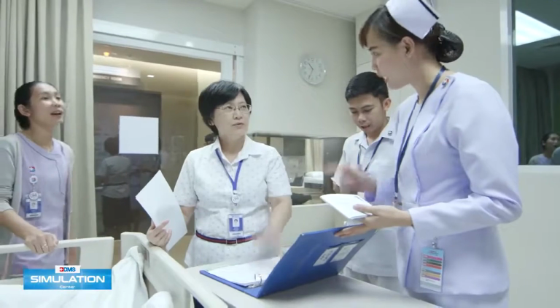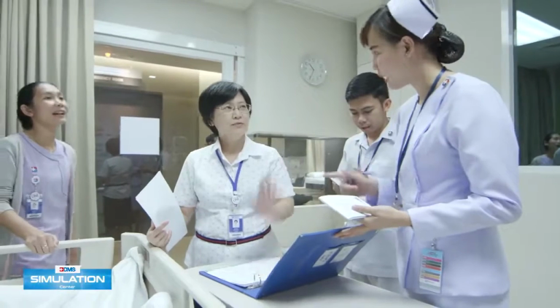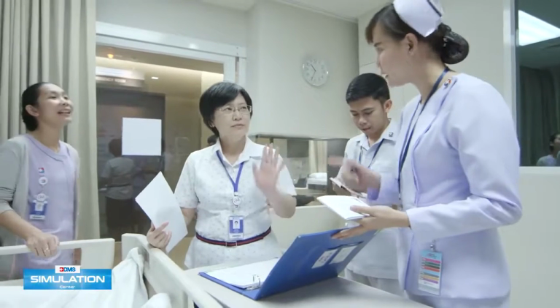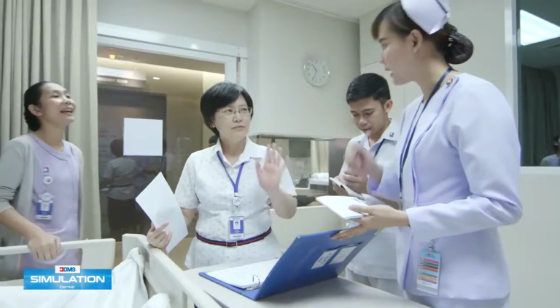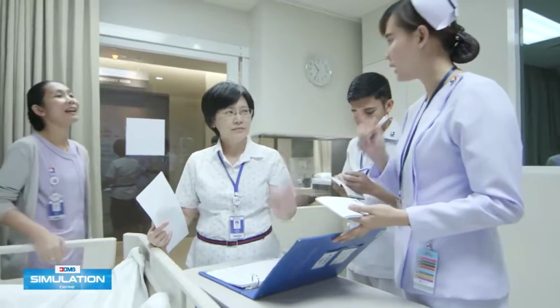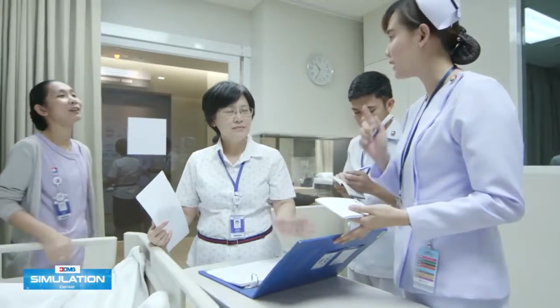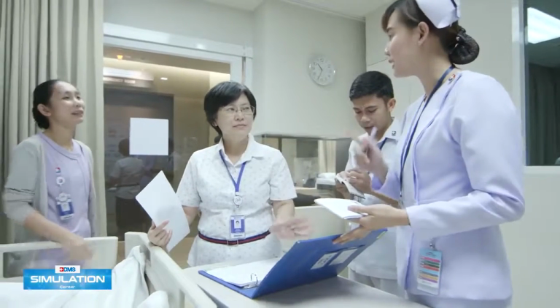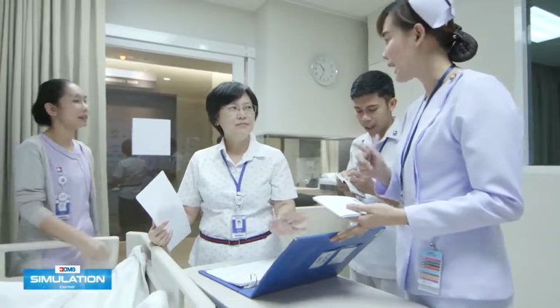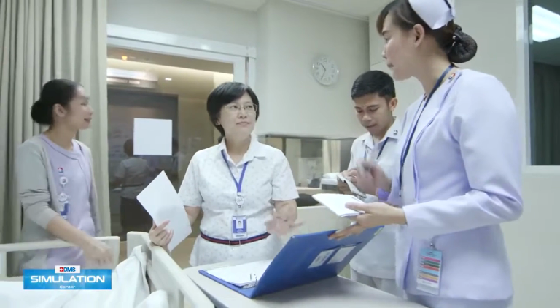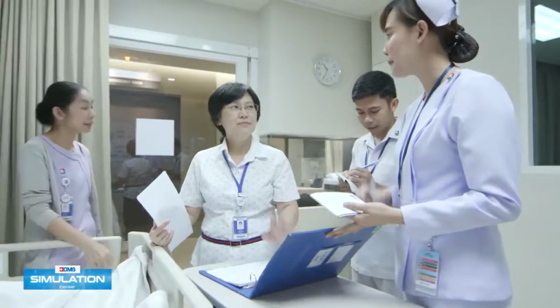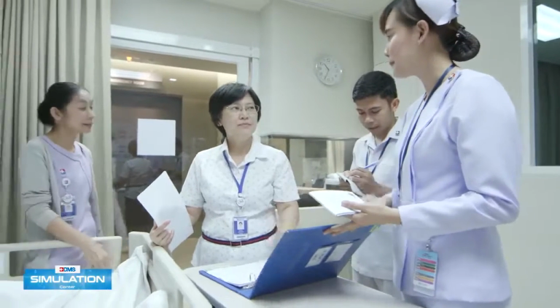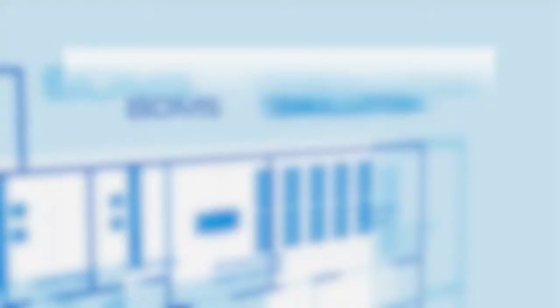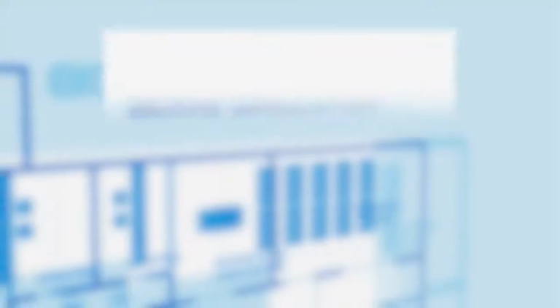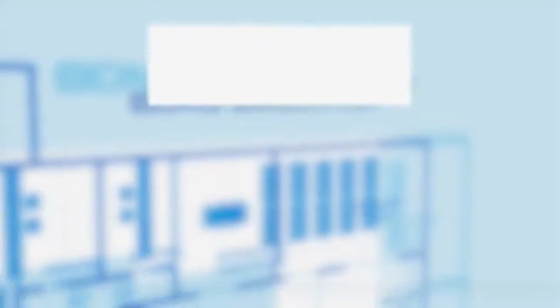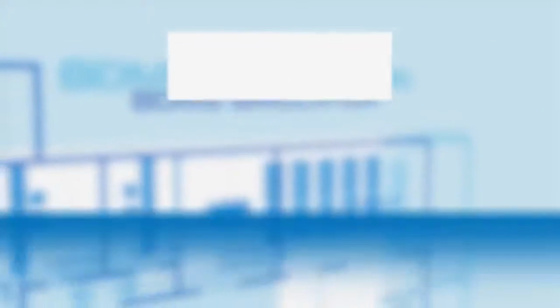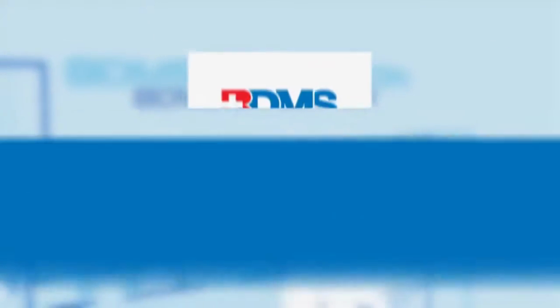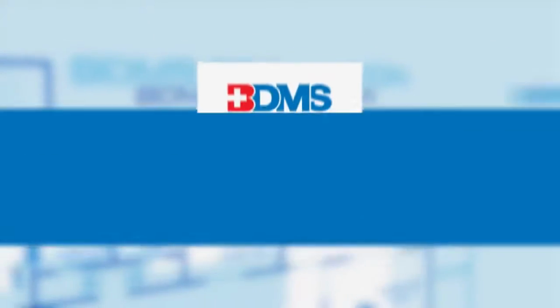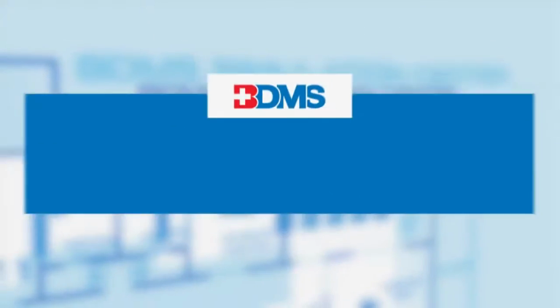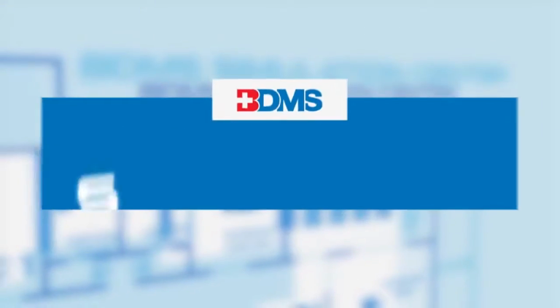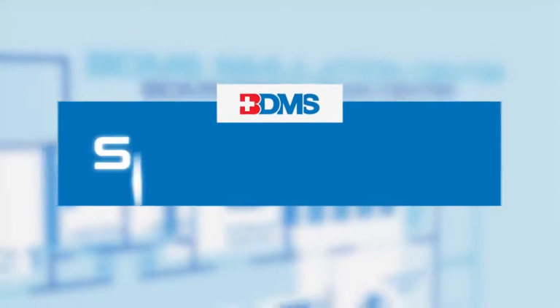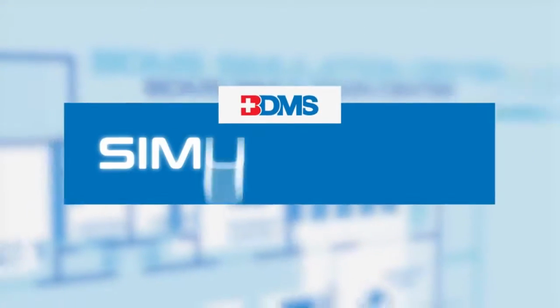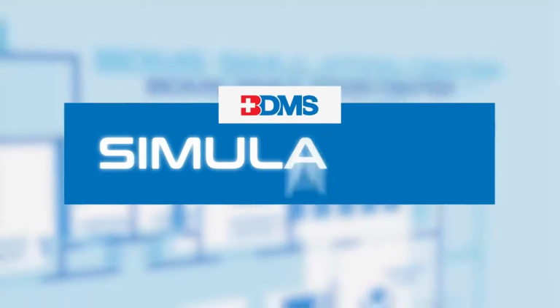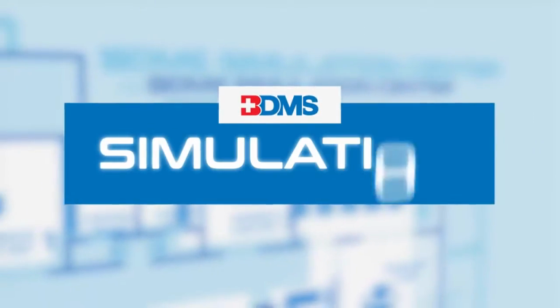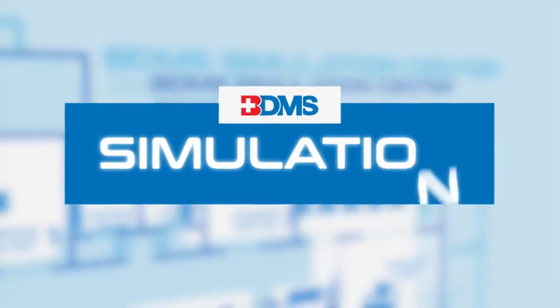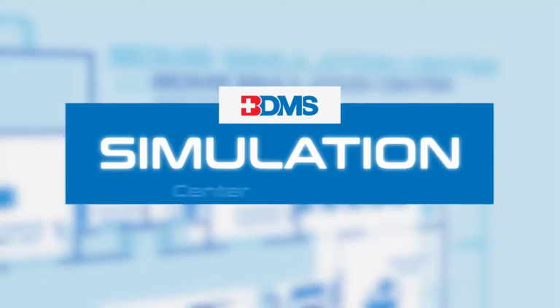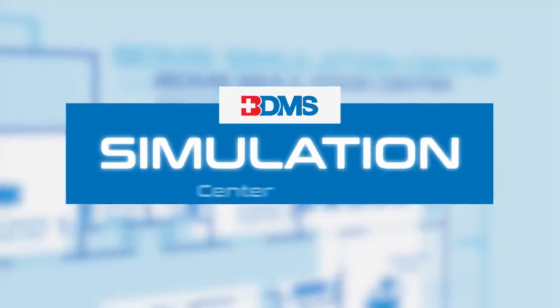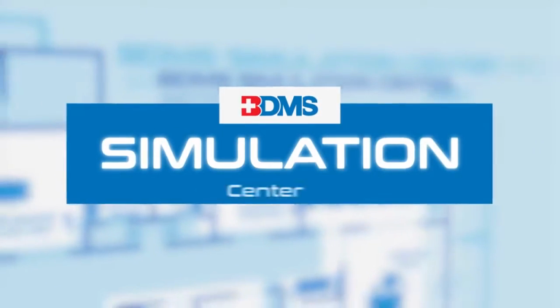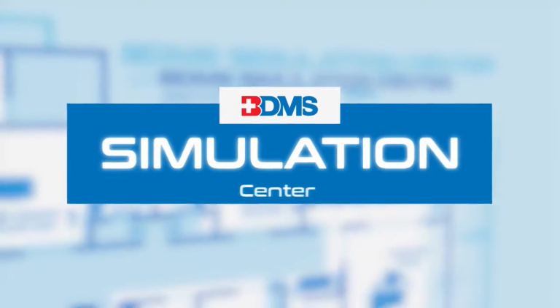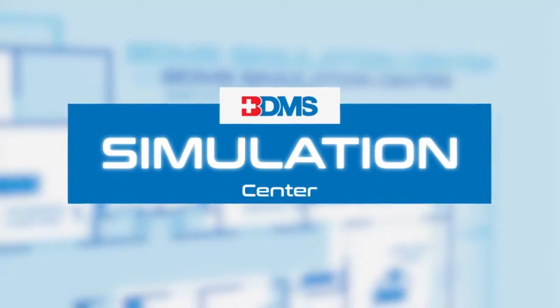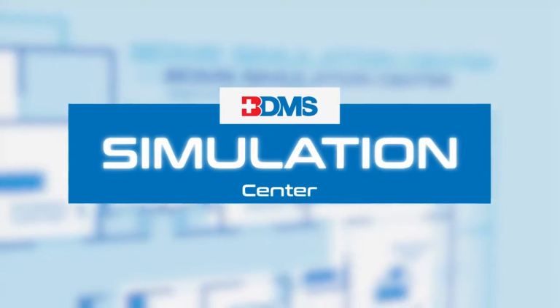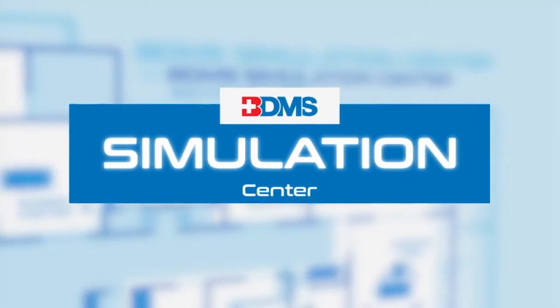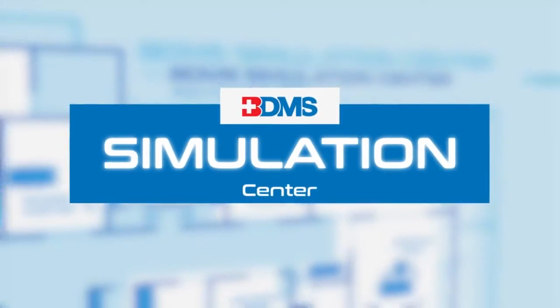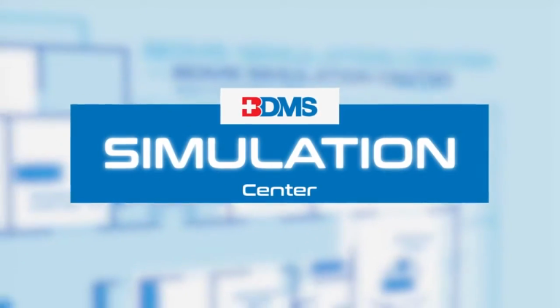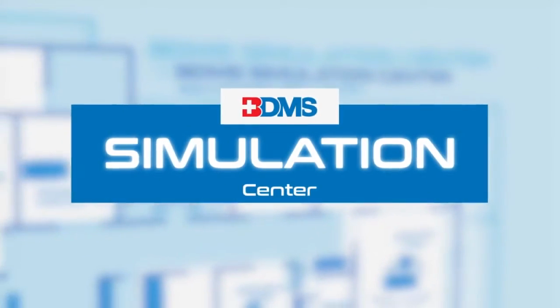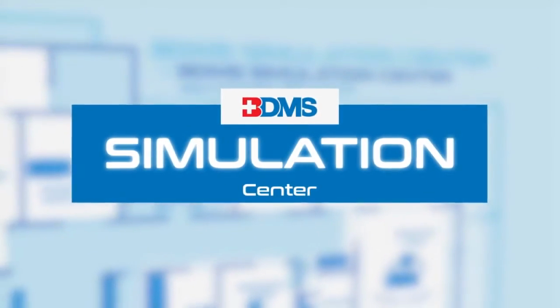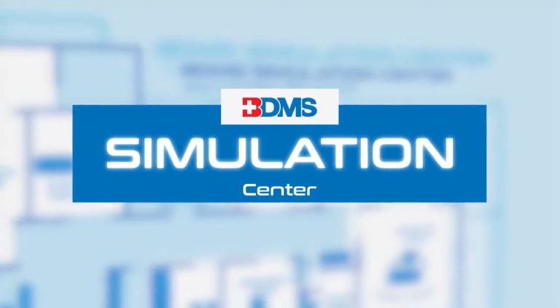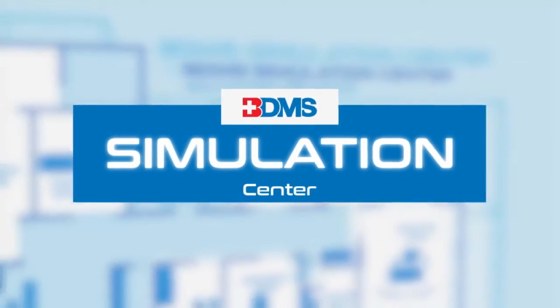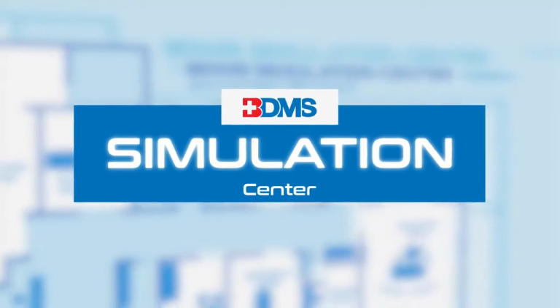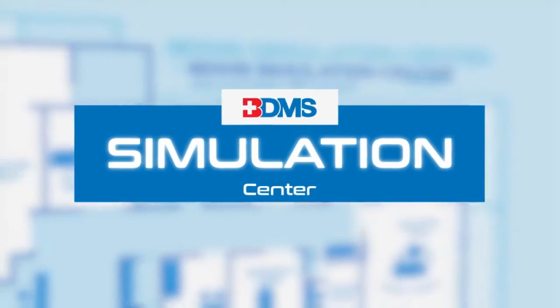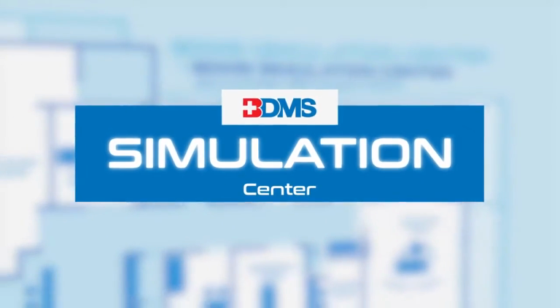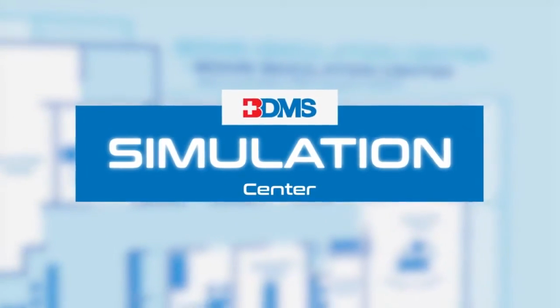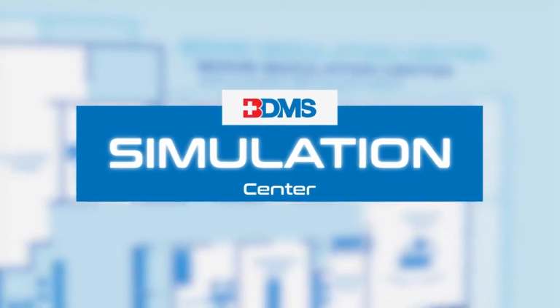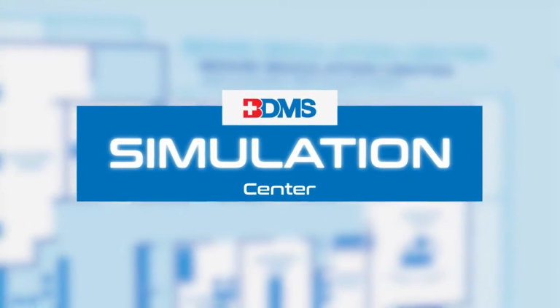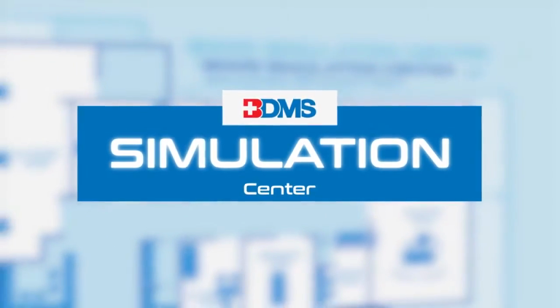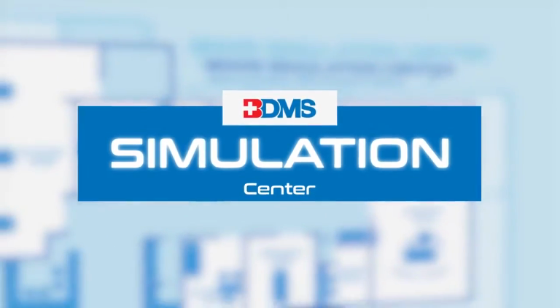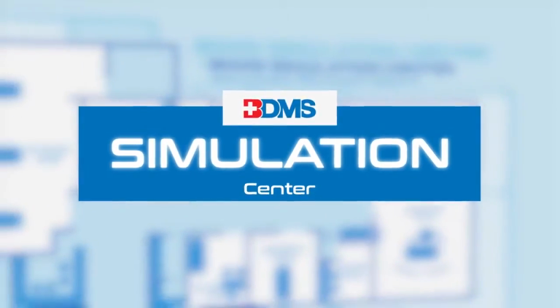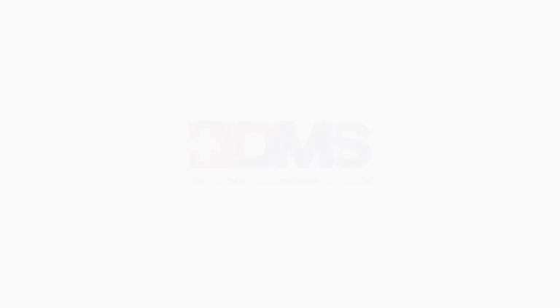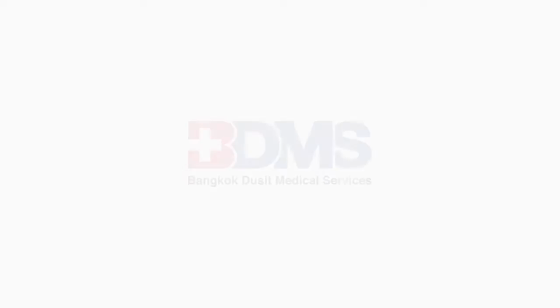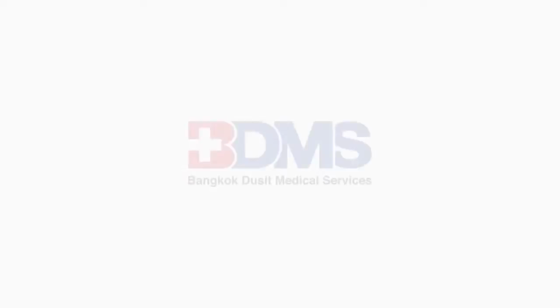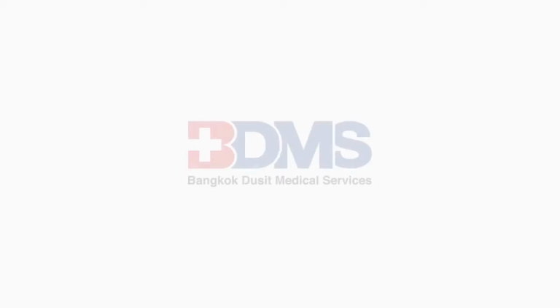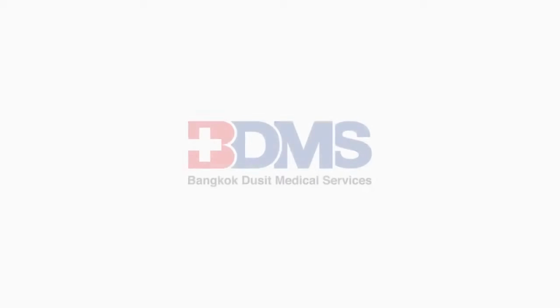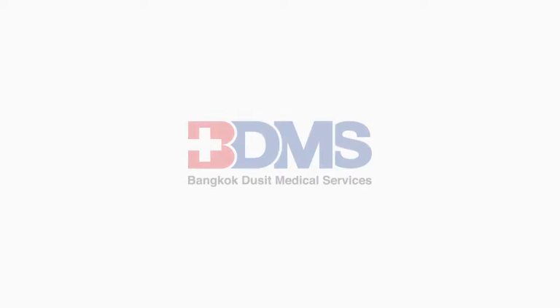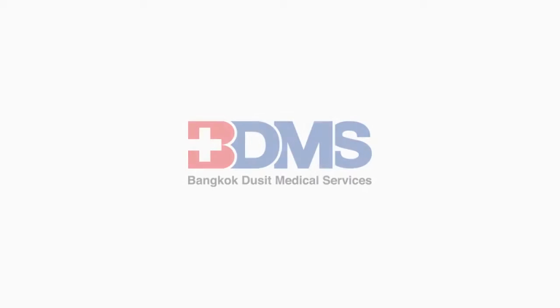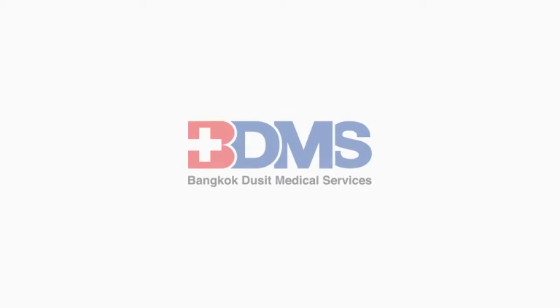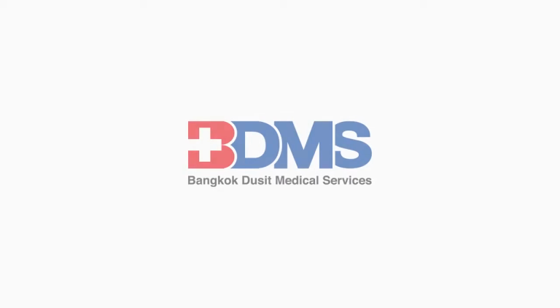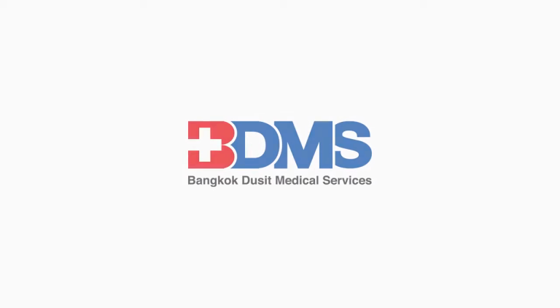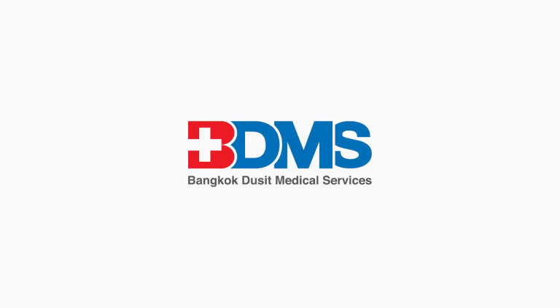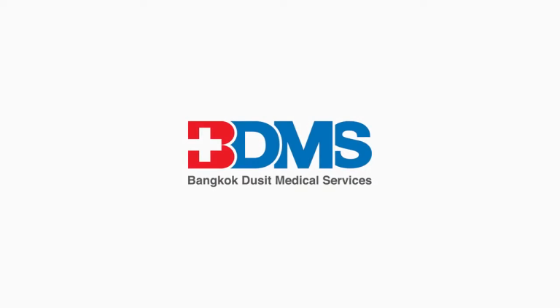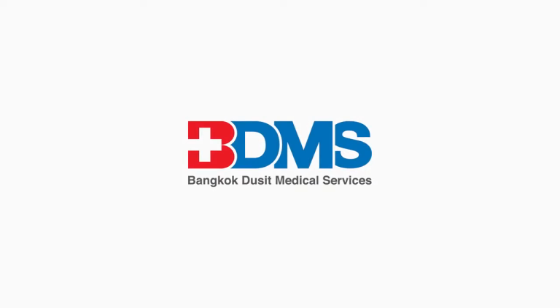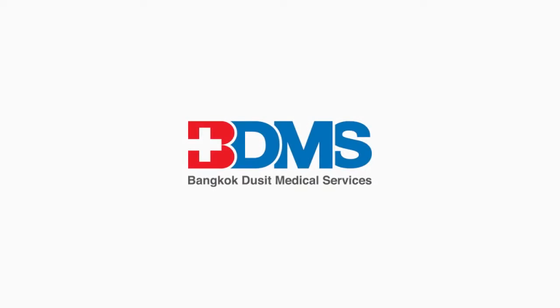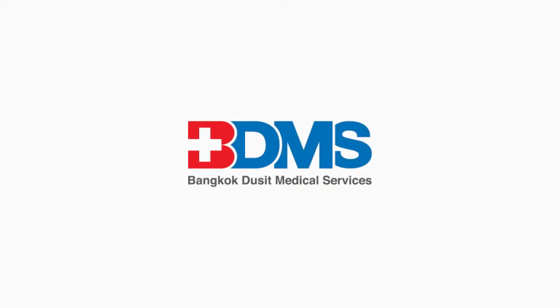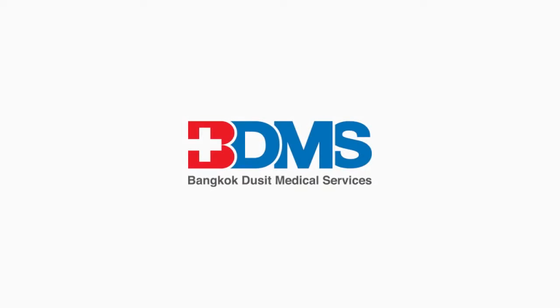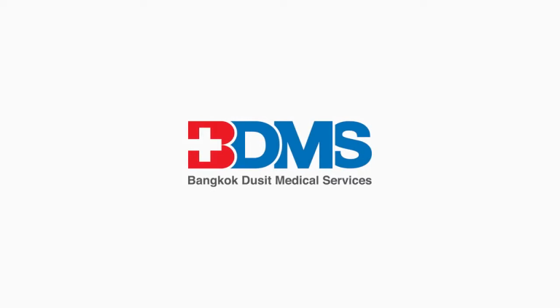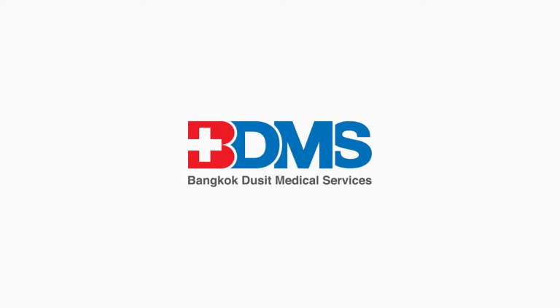Join us and have fun together at the BDMS Training Center for Clinical Skills, Simulation Center of Excellence.